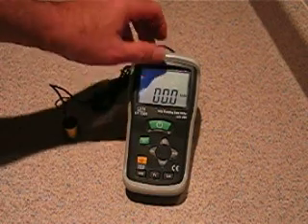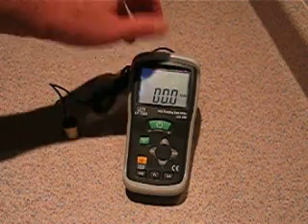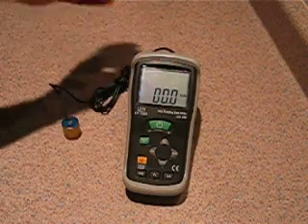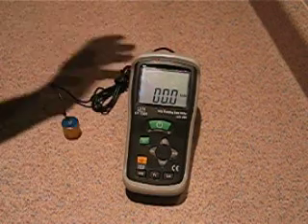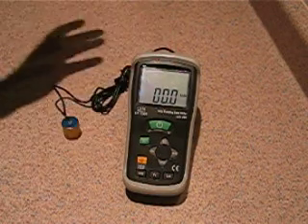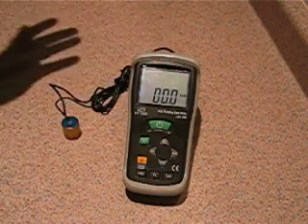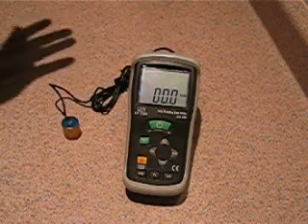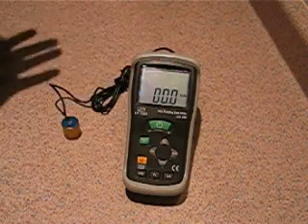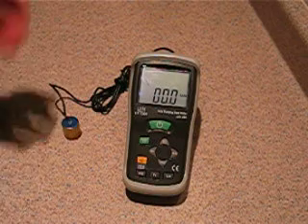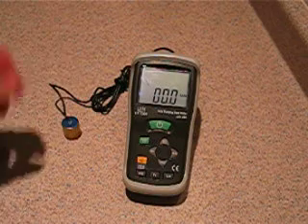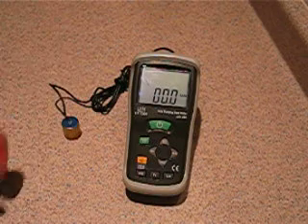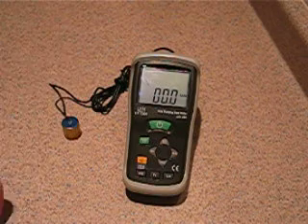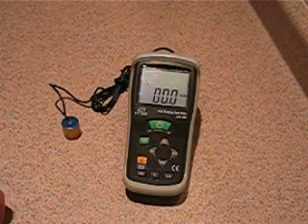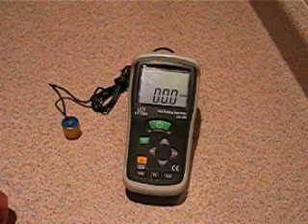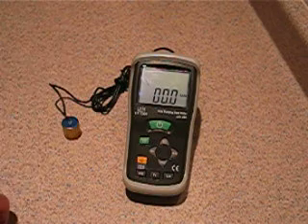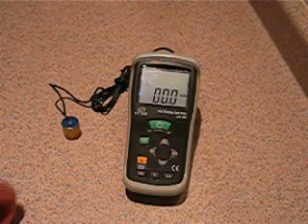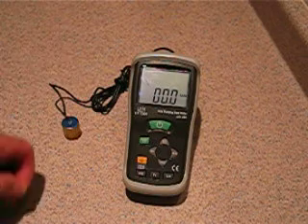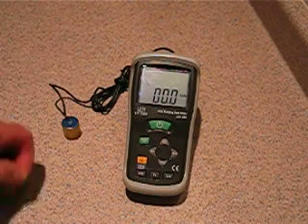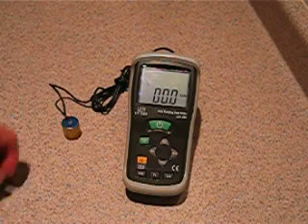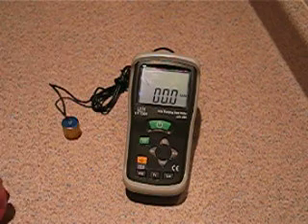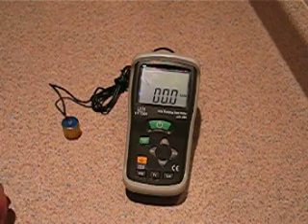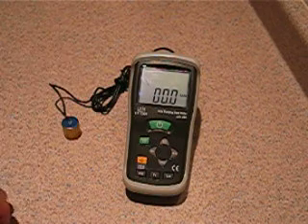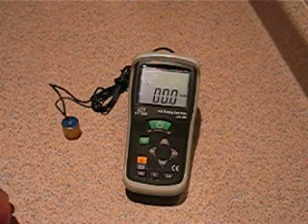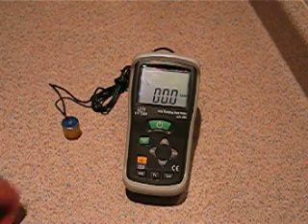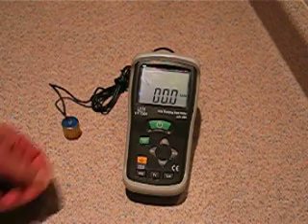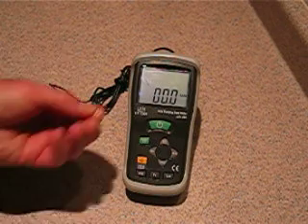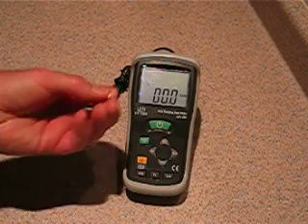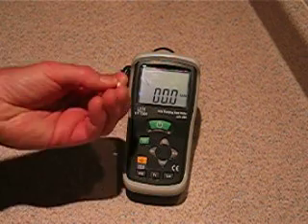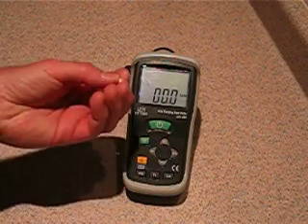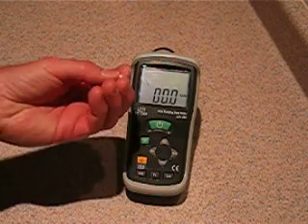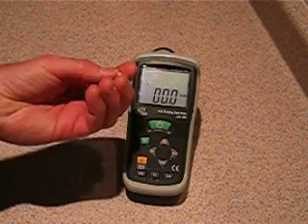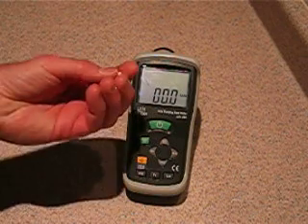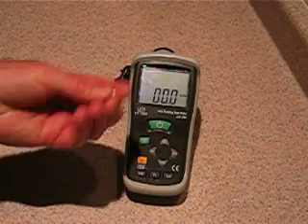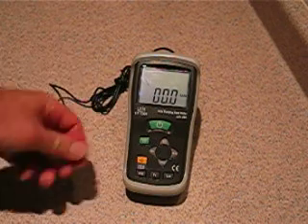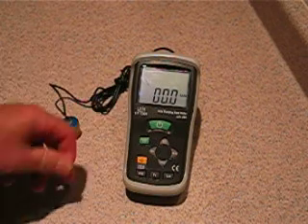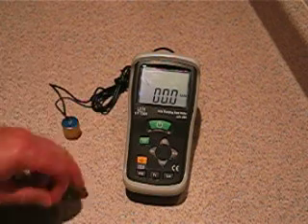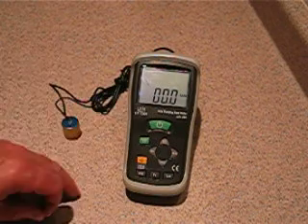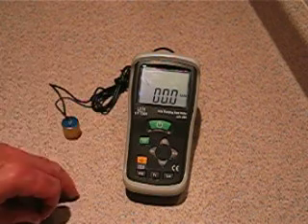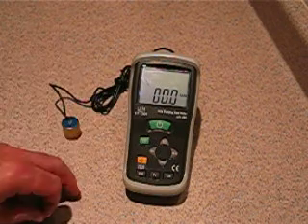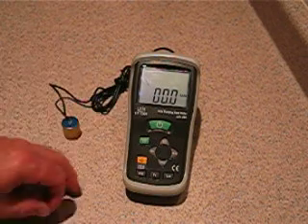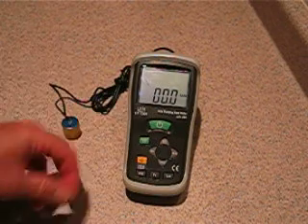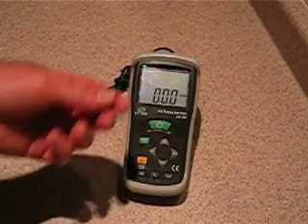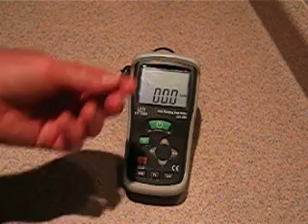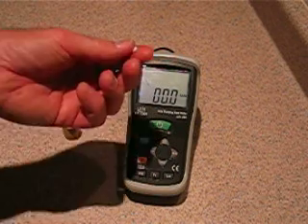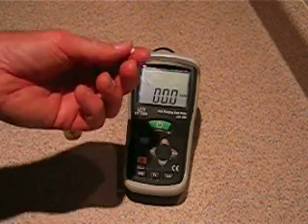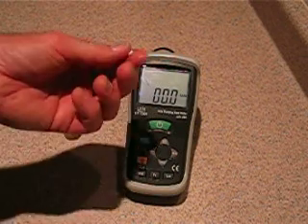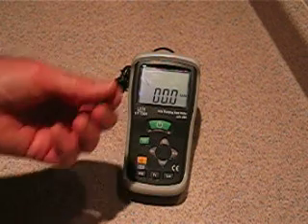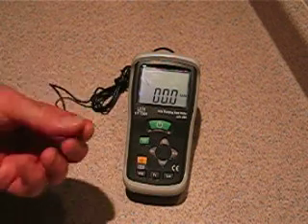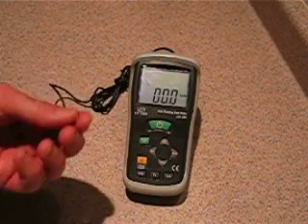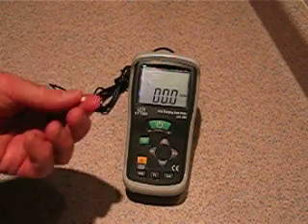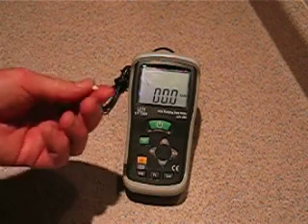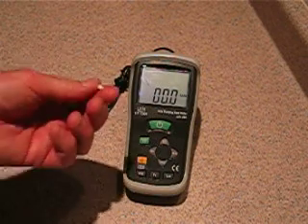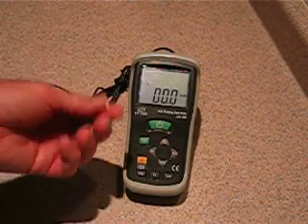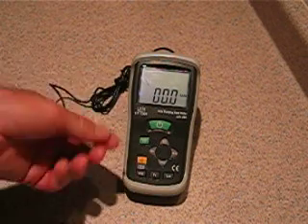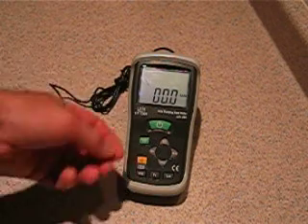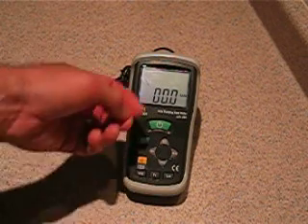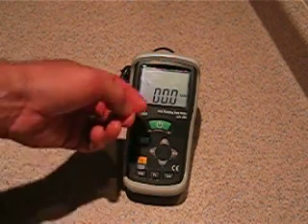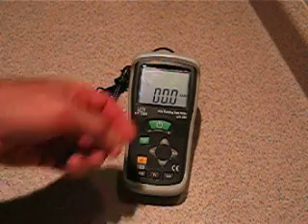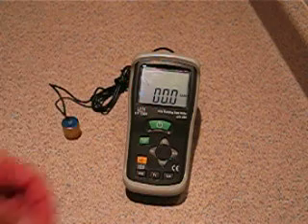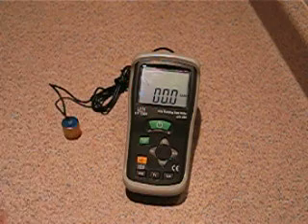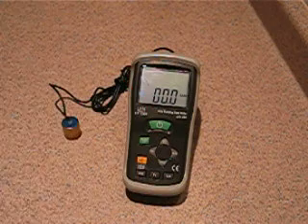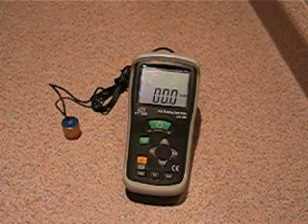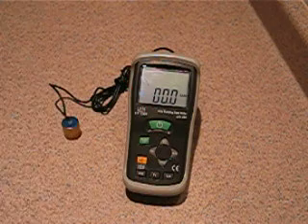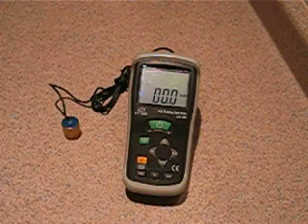There you go. Just a little tiny piece of tissue paper hitting the table creates the vibration this detects.